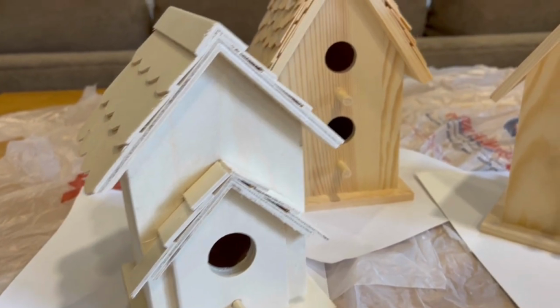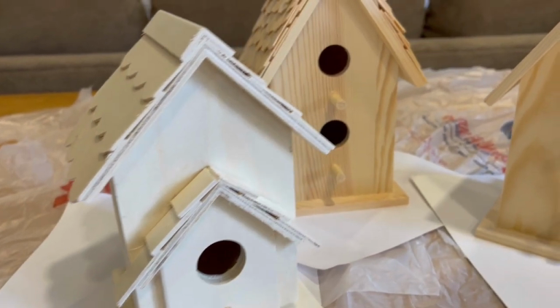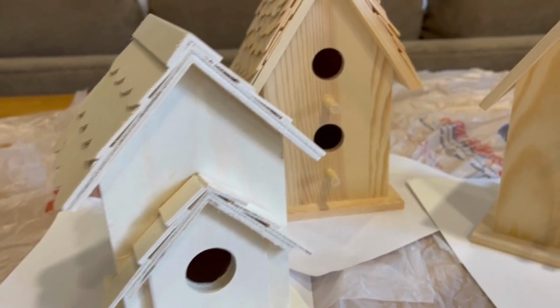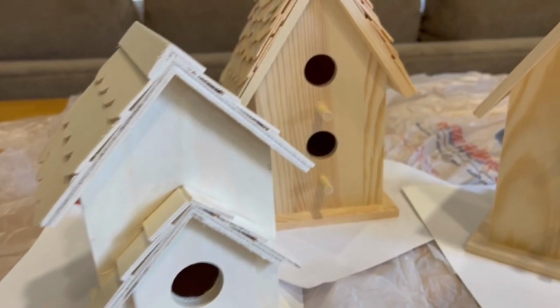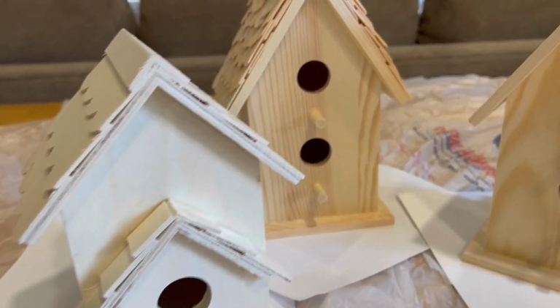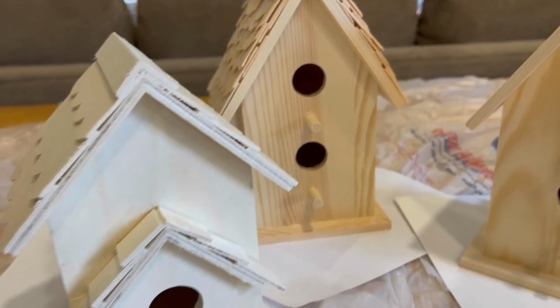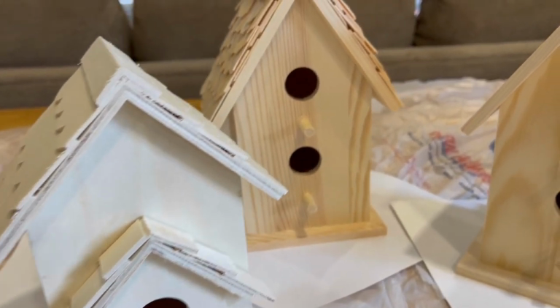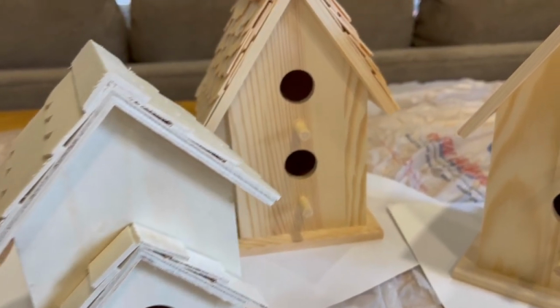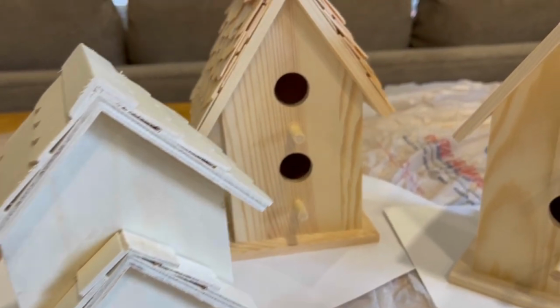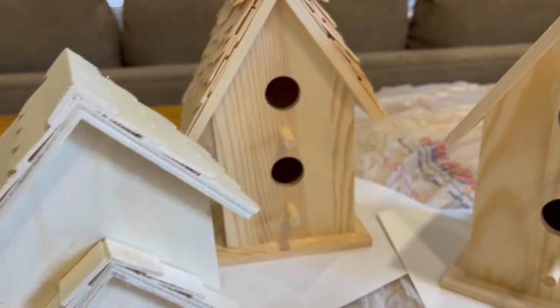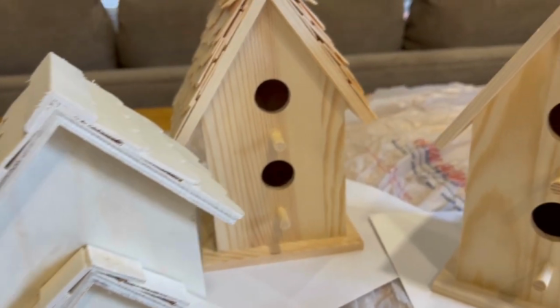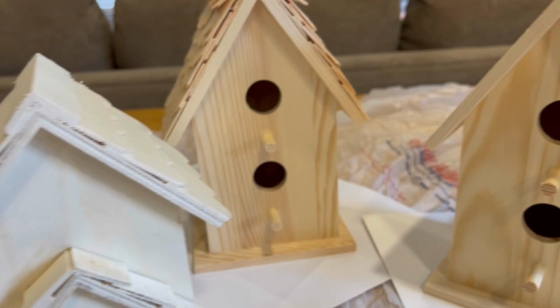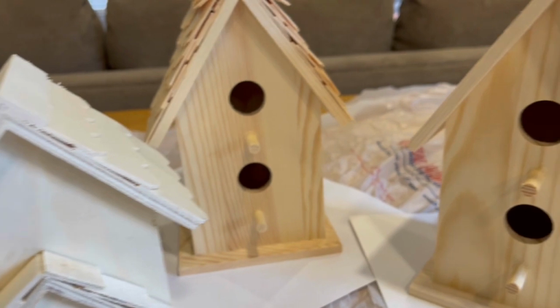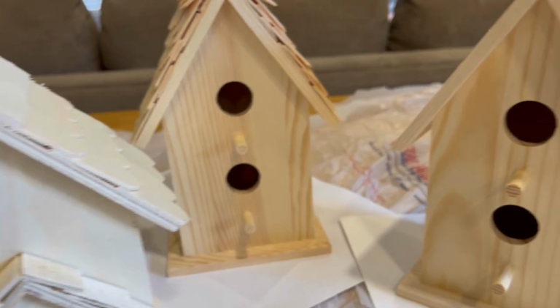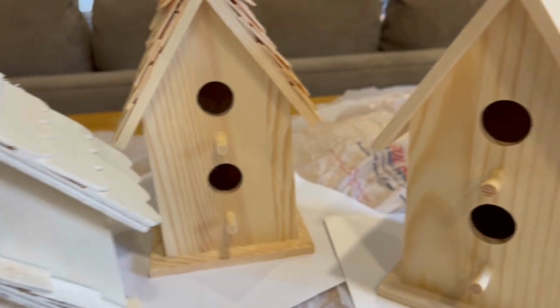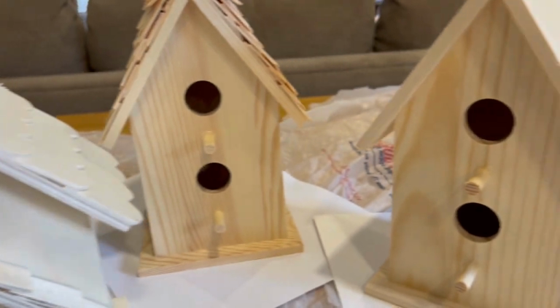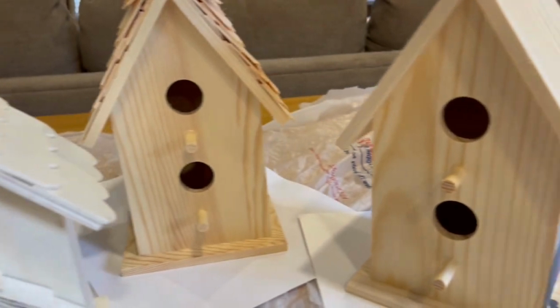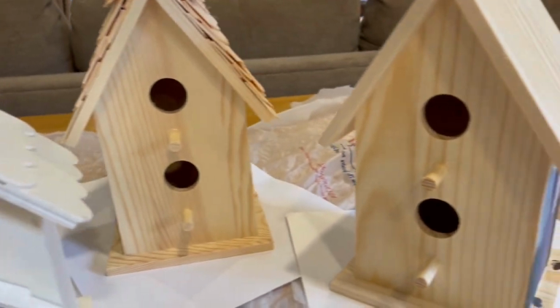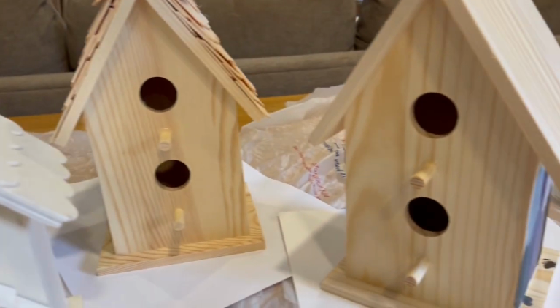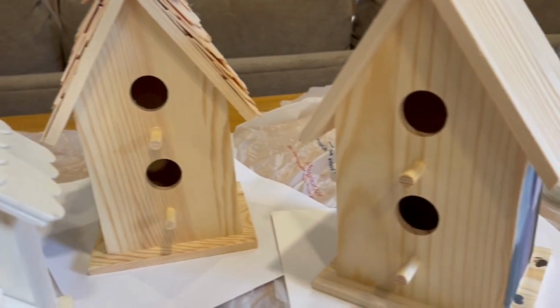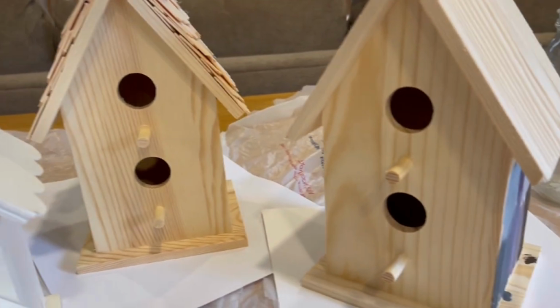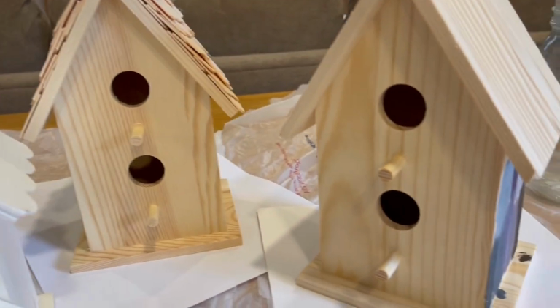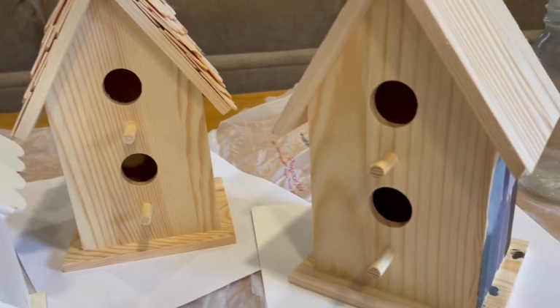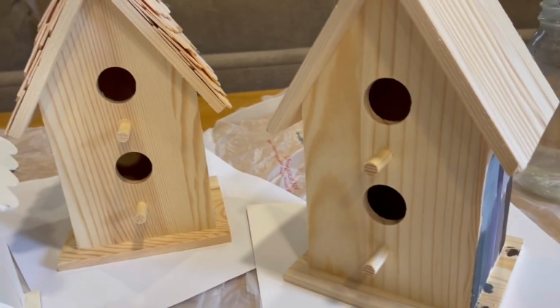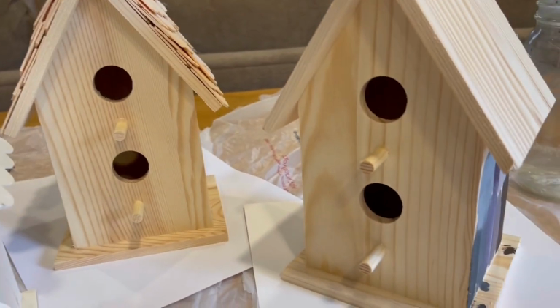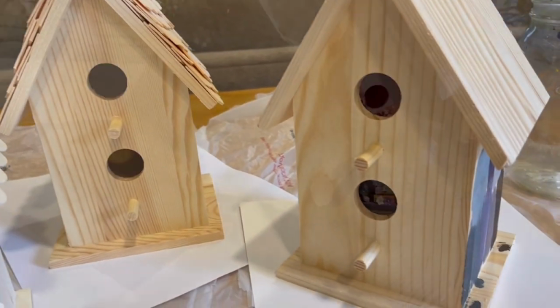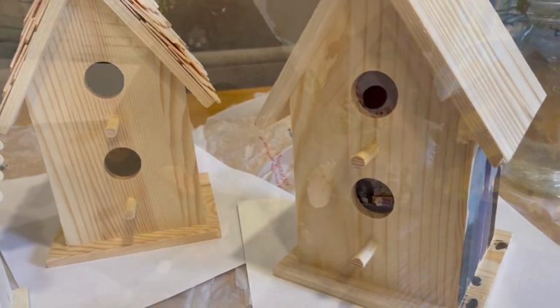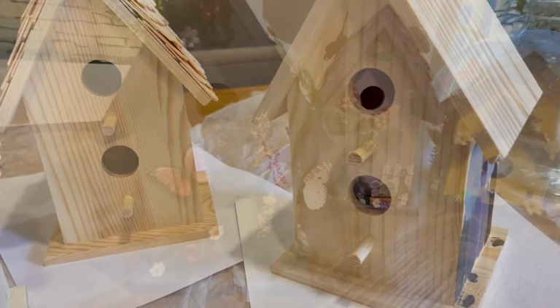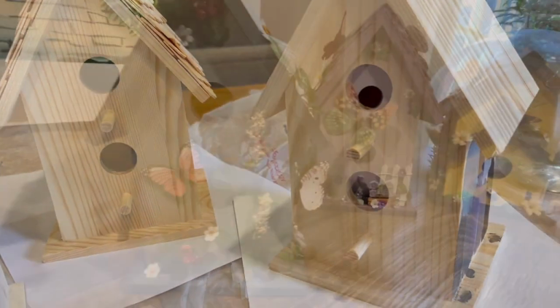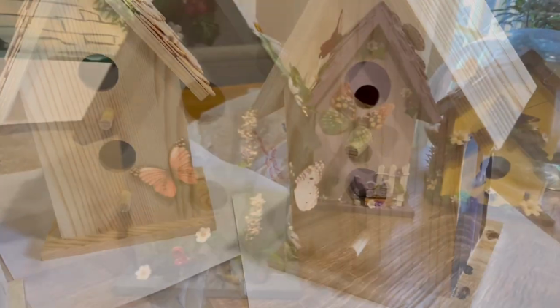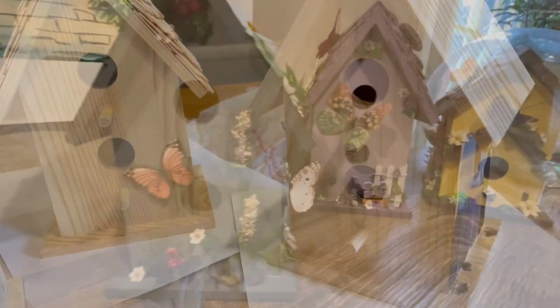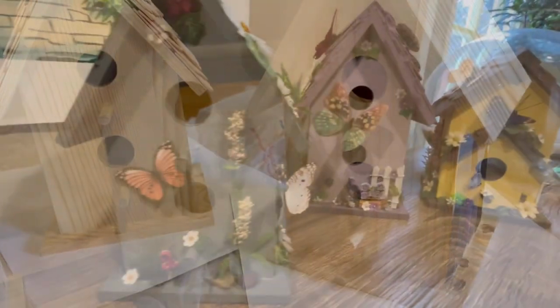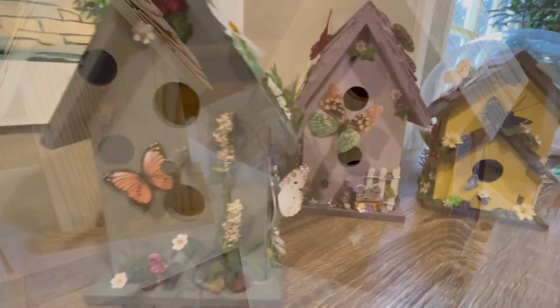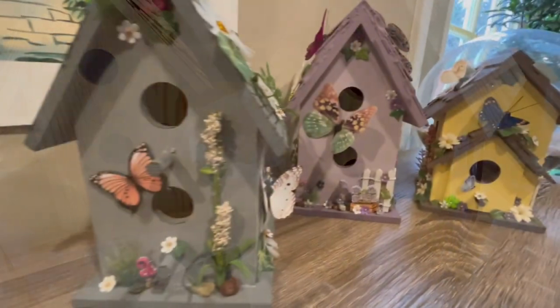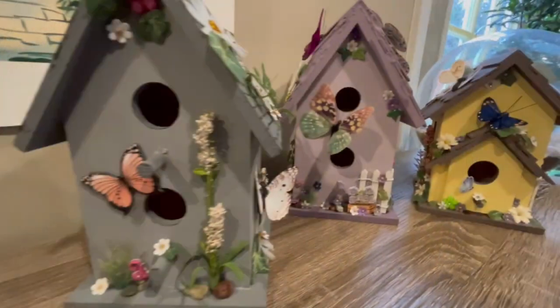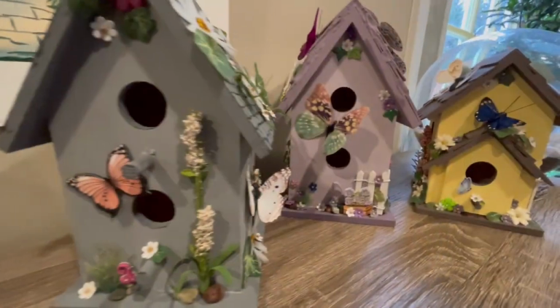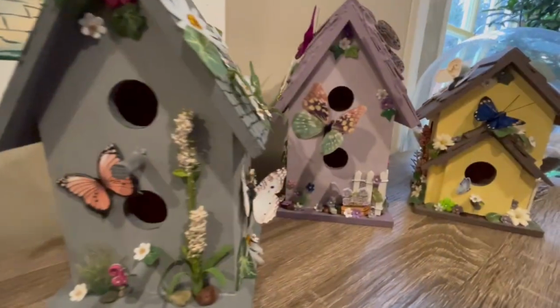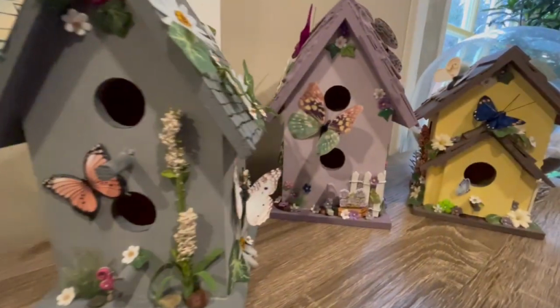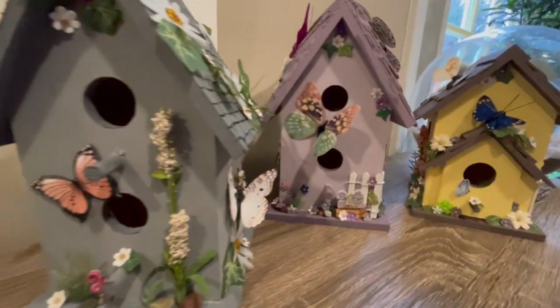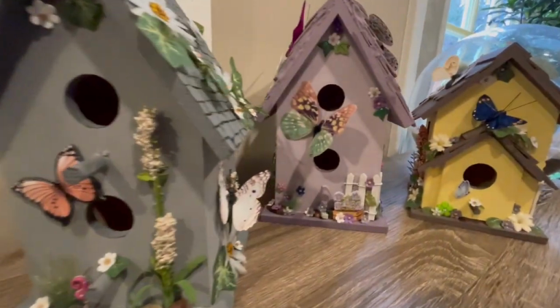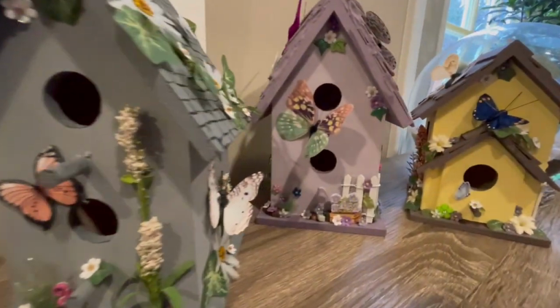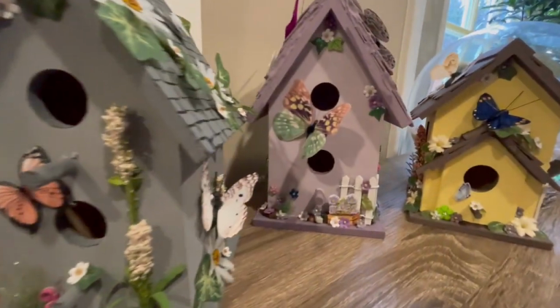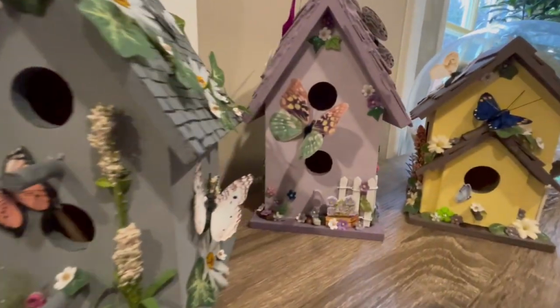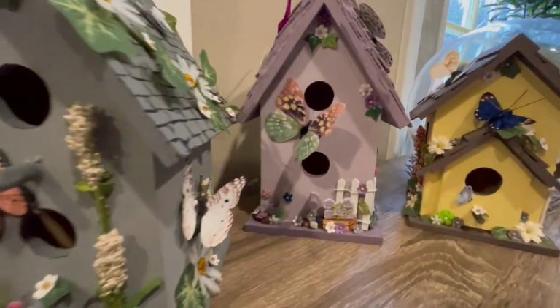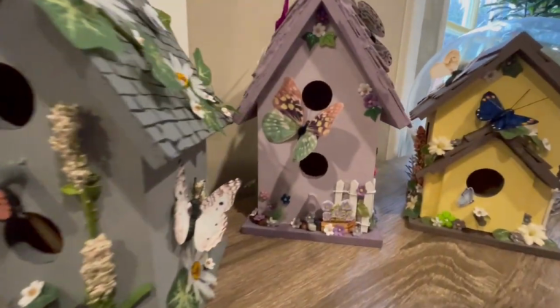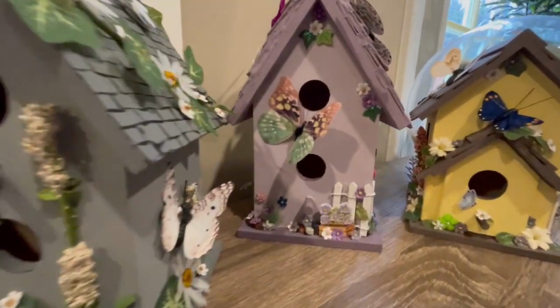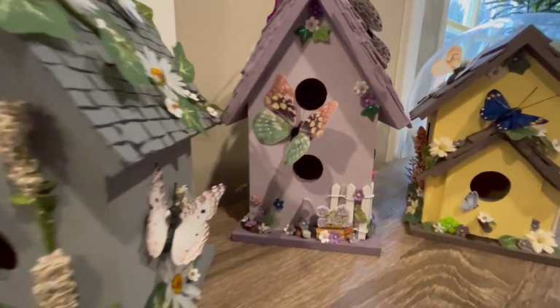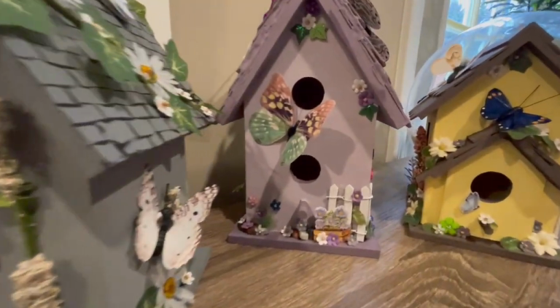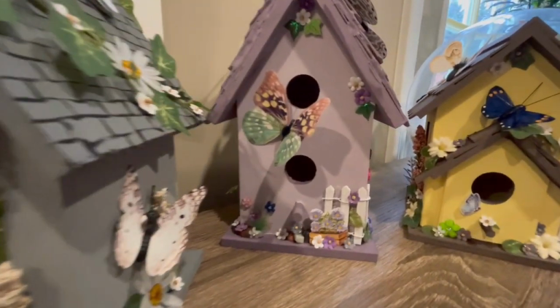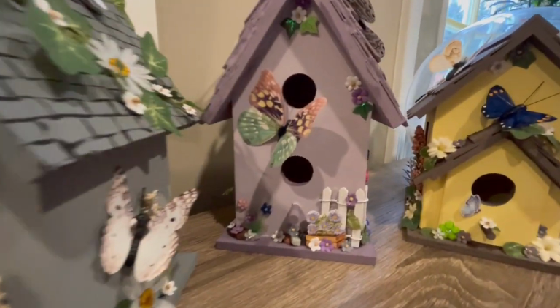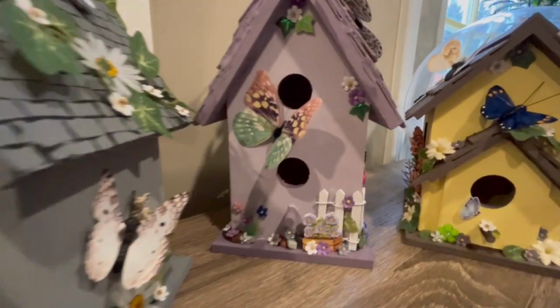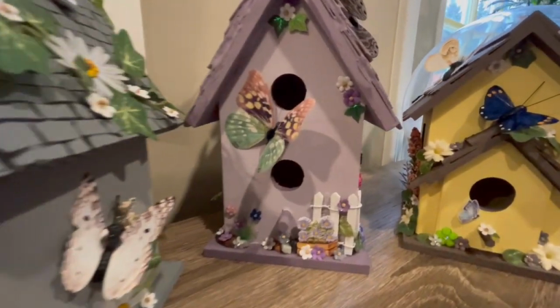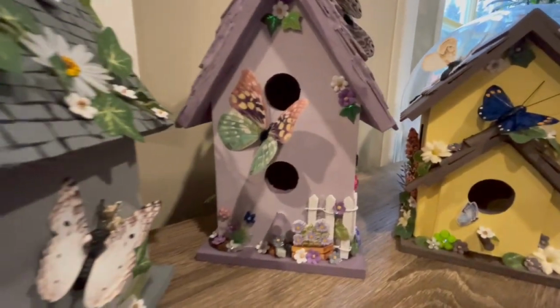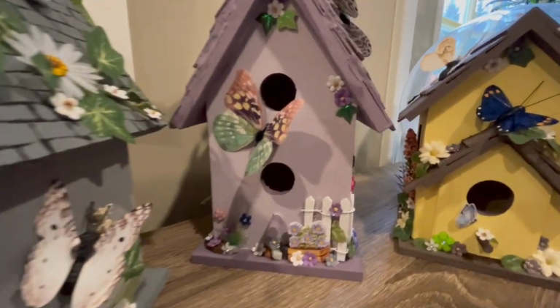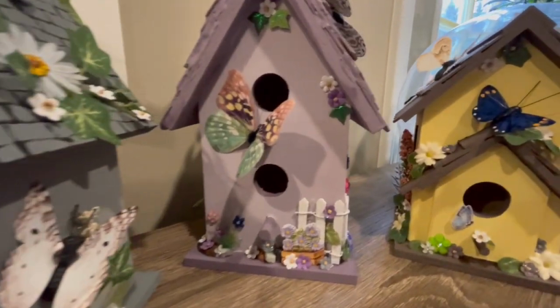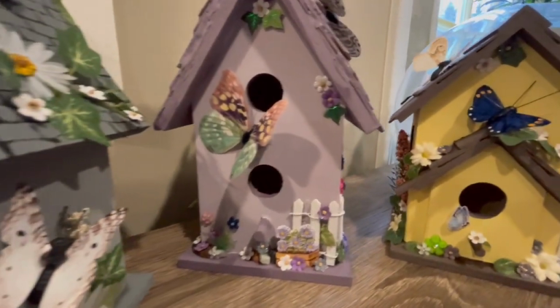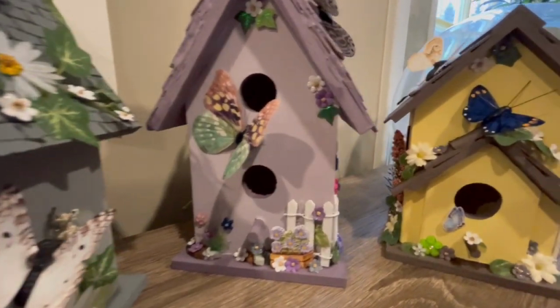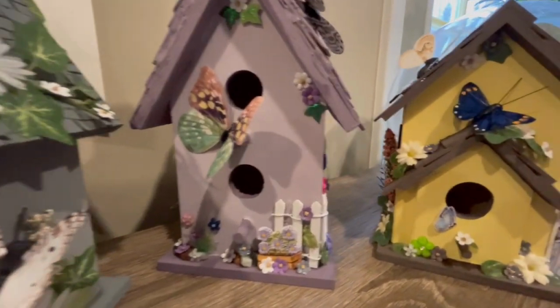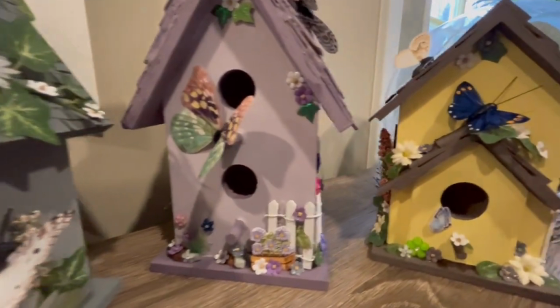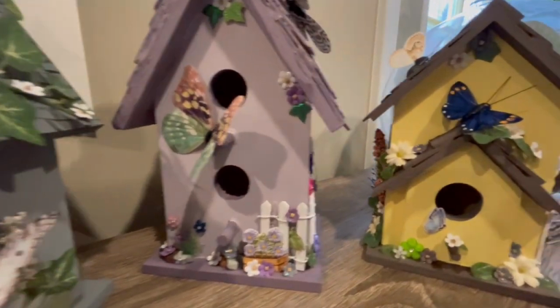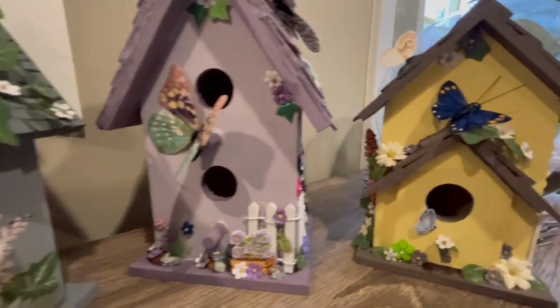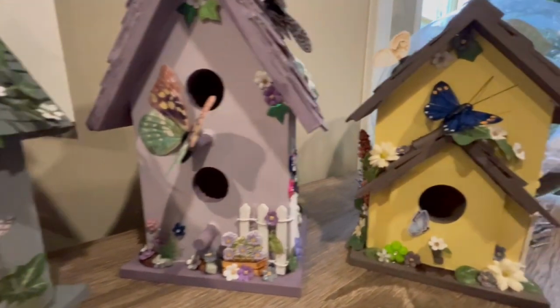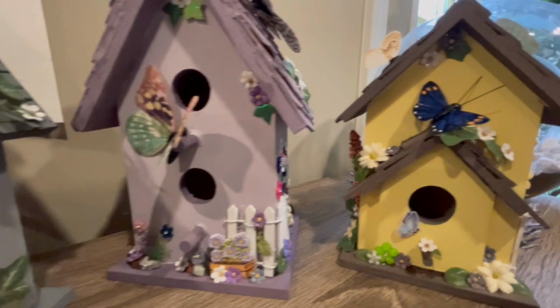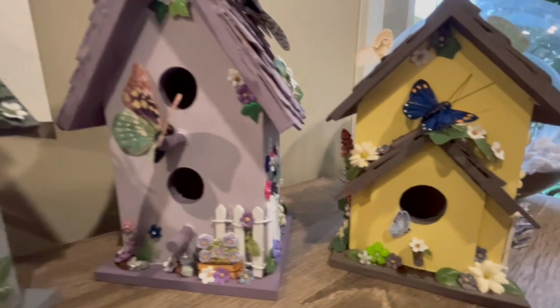Let's take these plain old birdhouses and make them look like these butterfly houses.